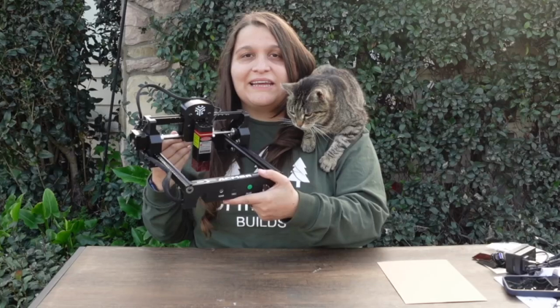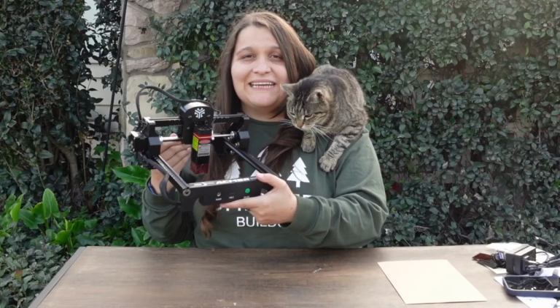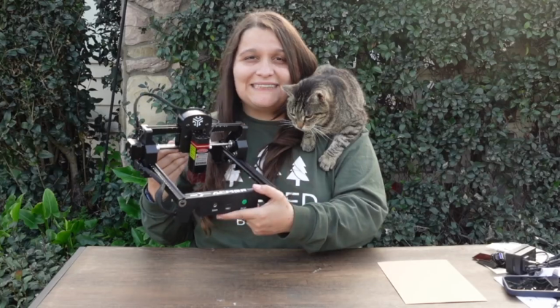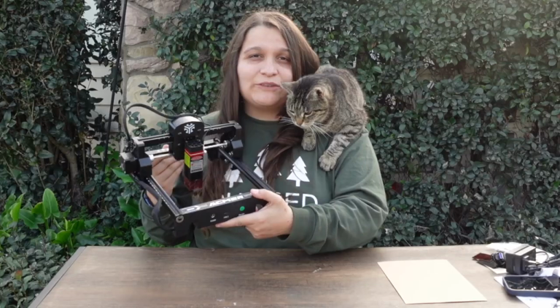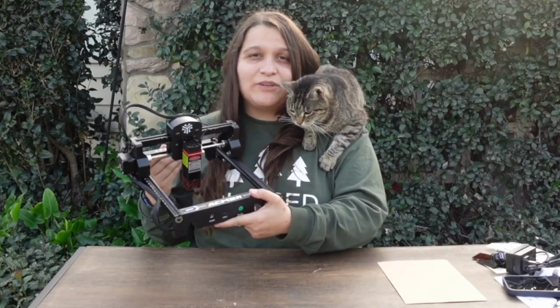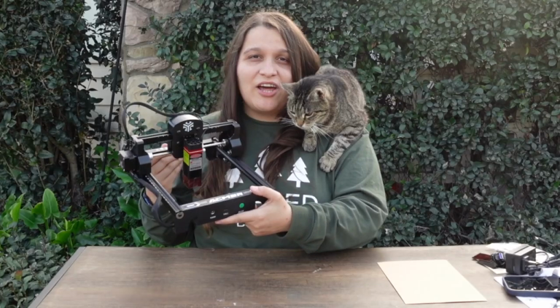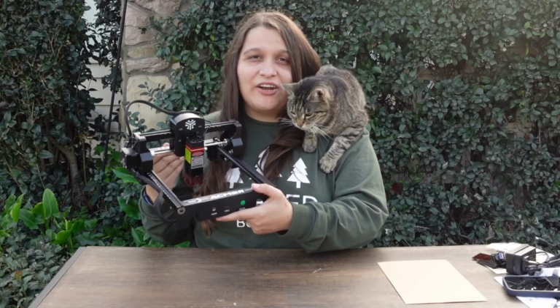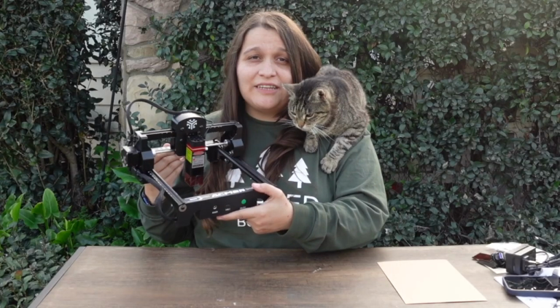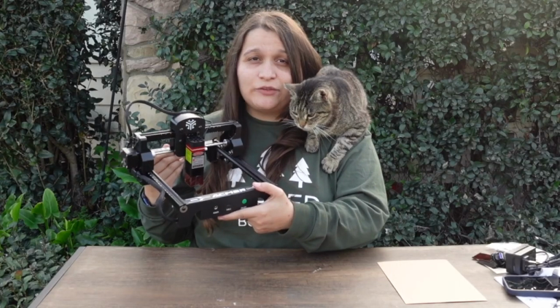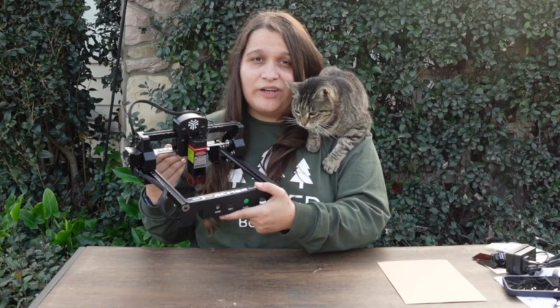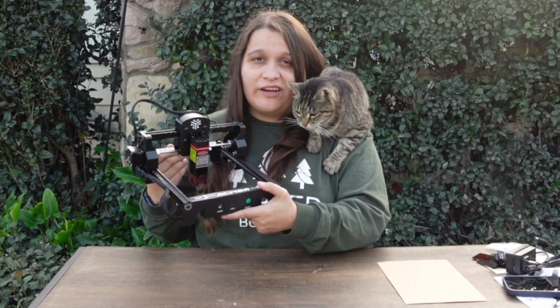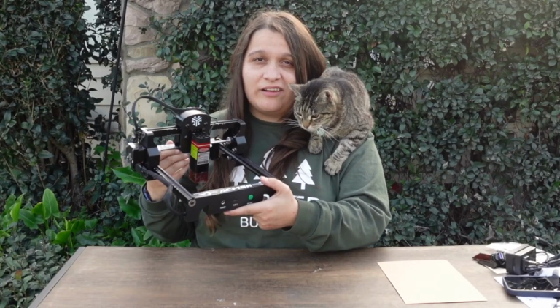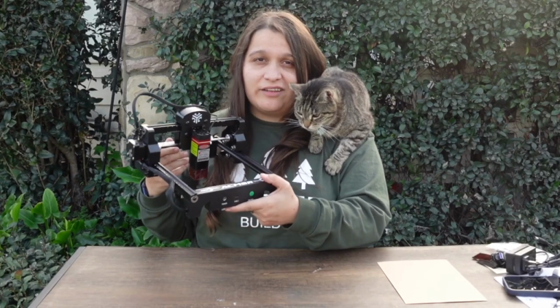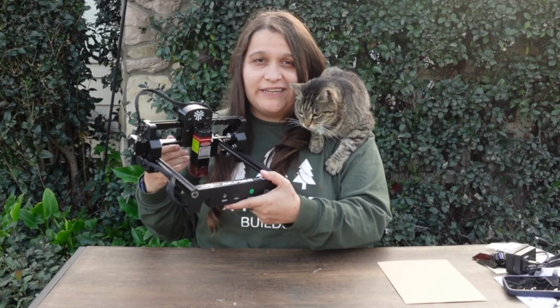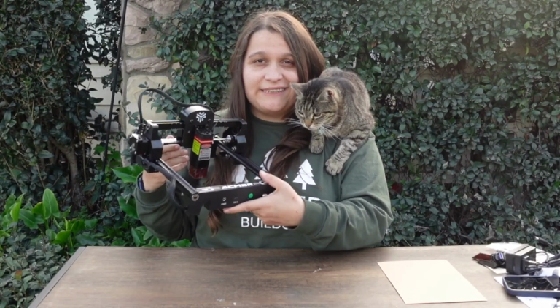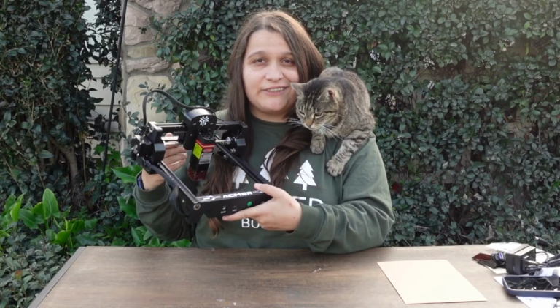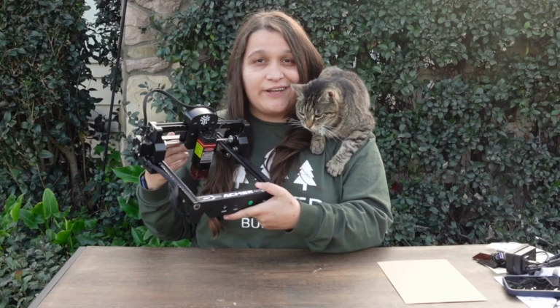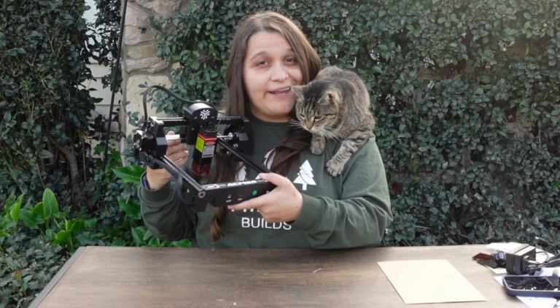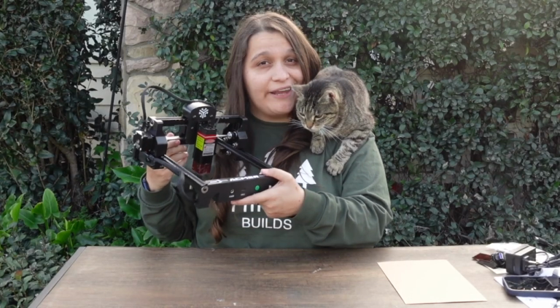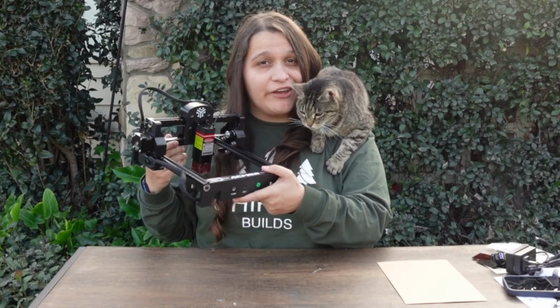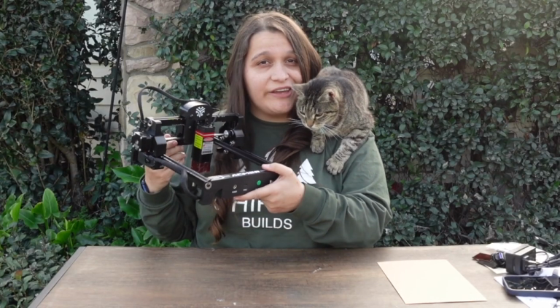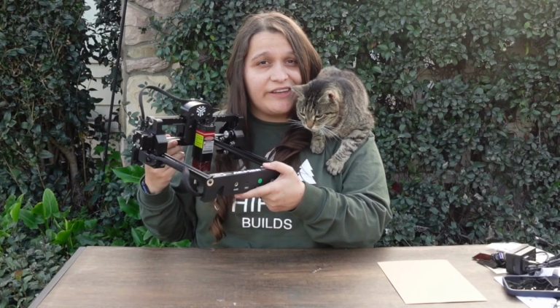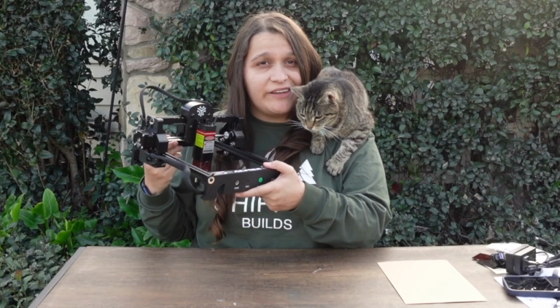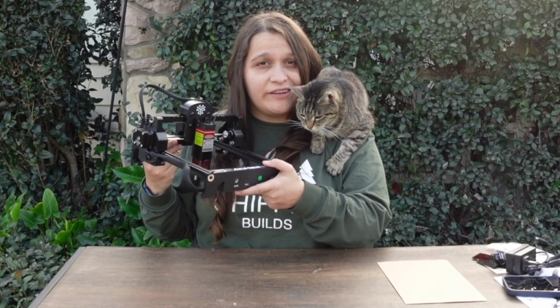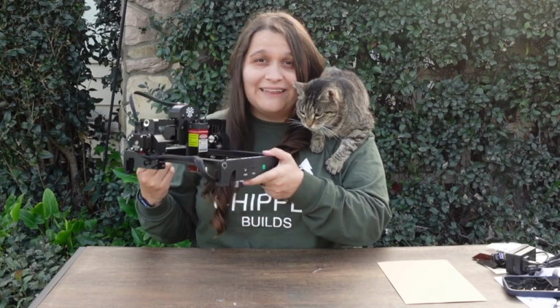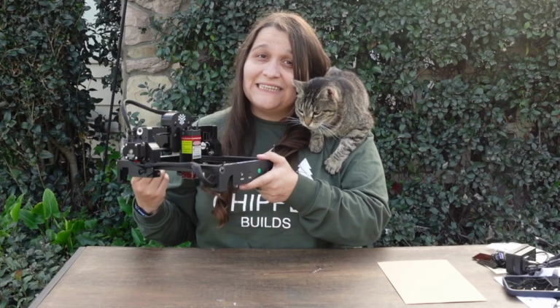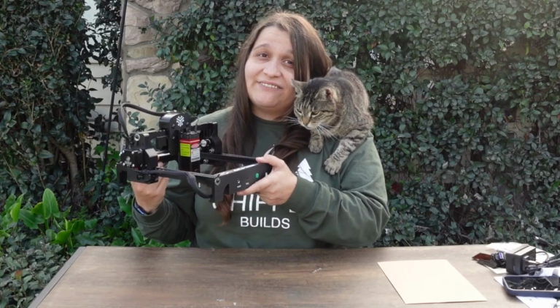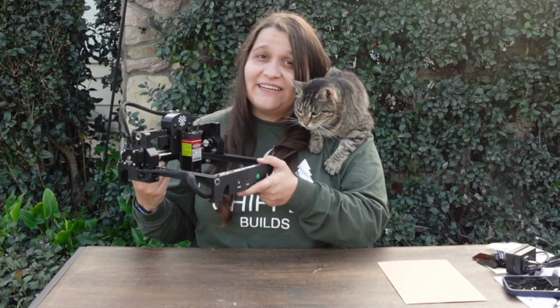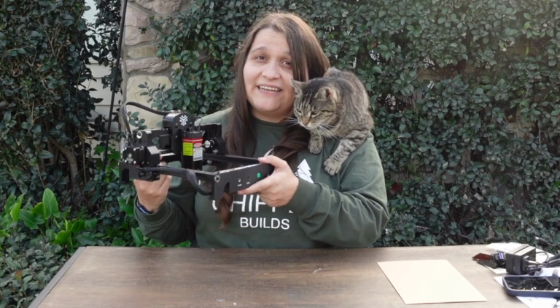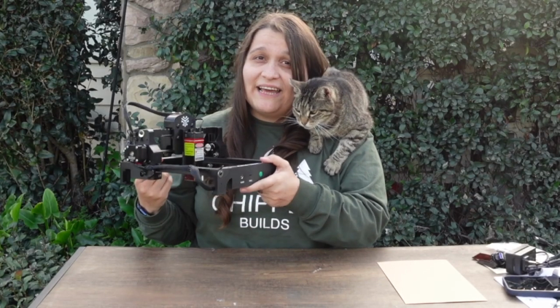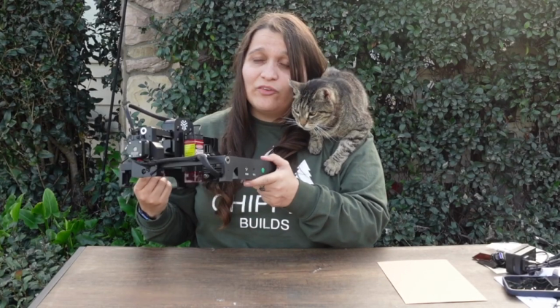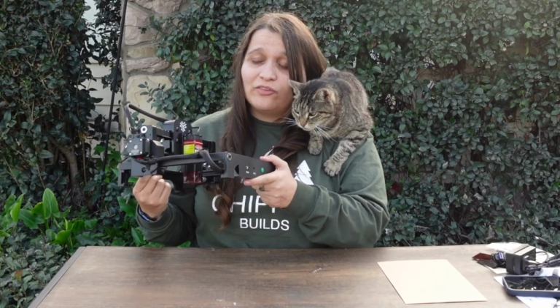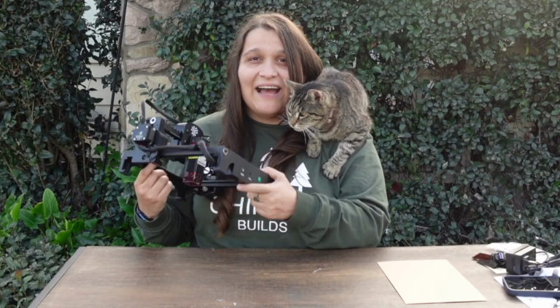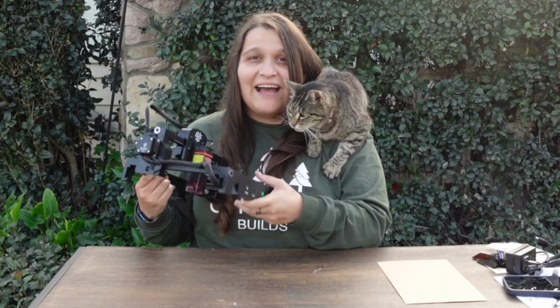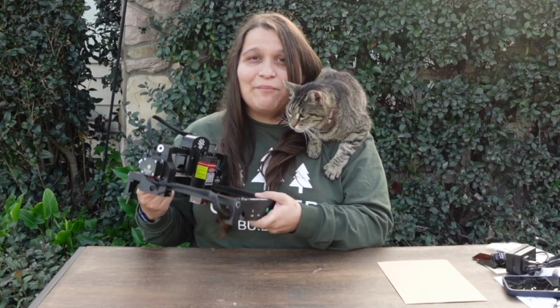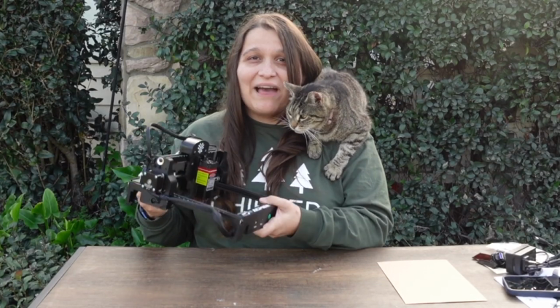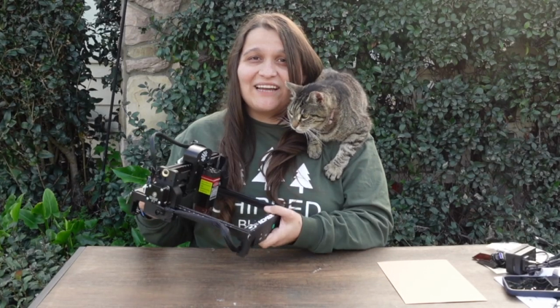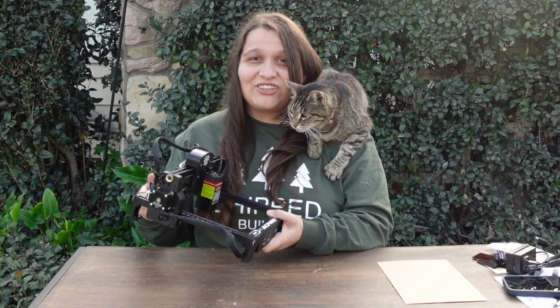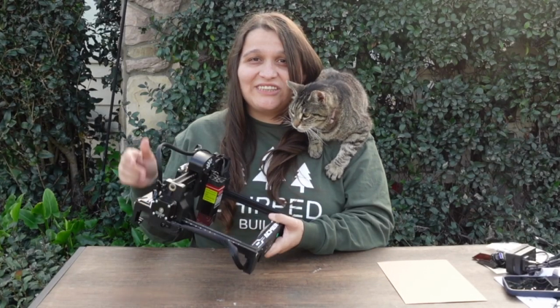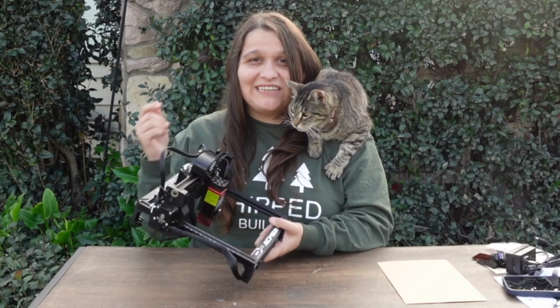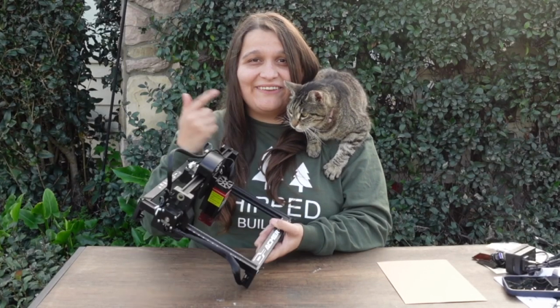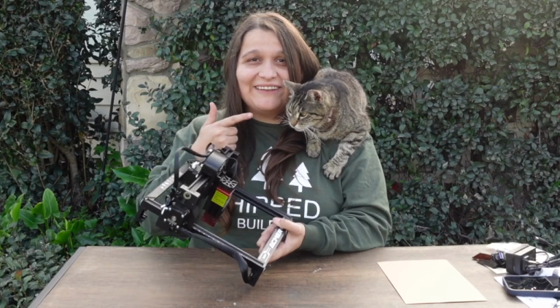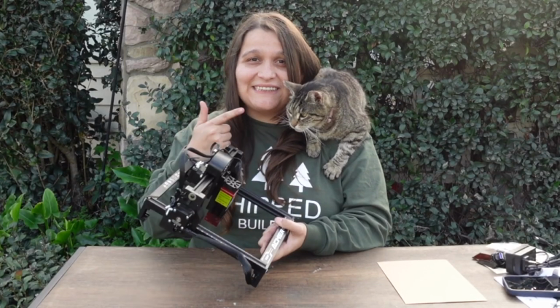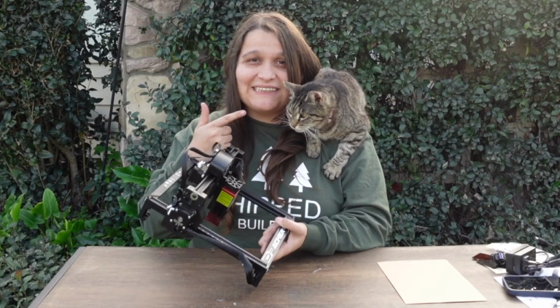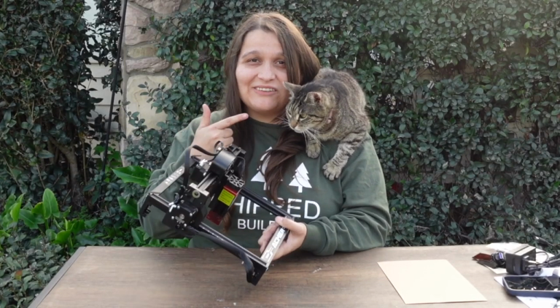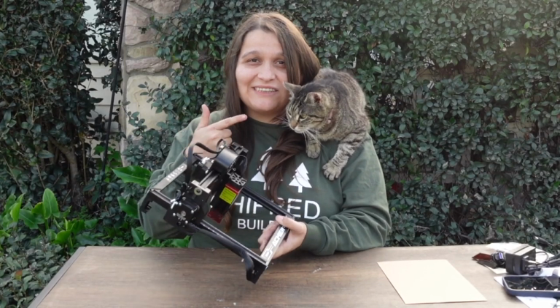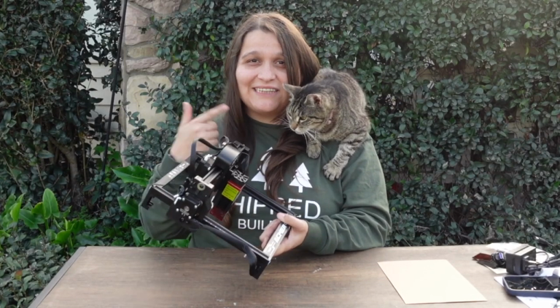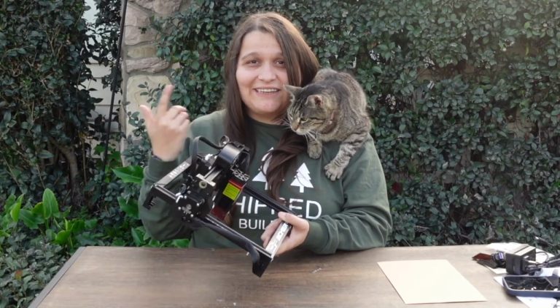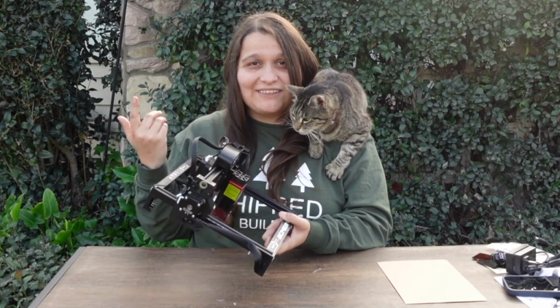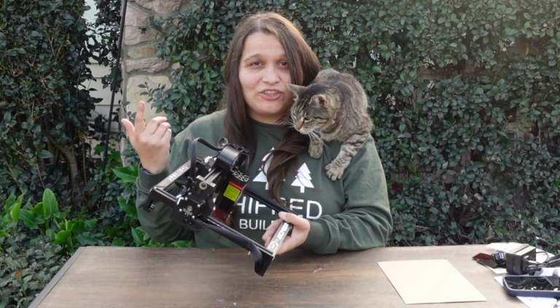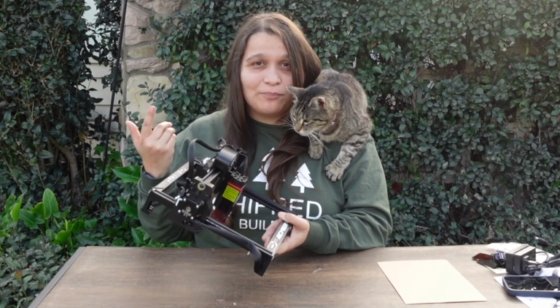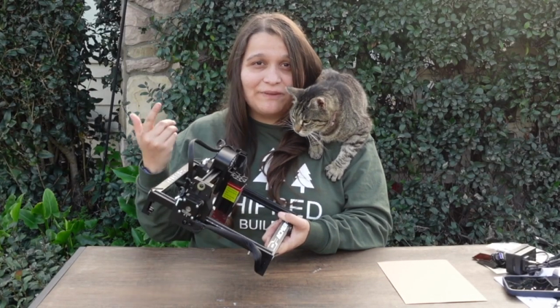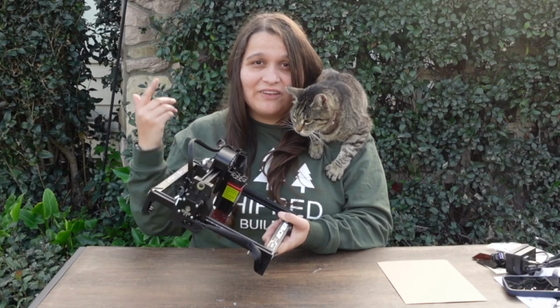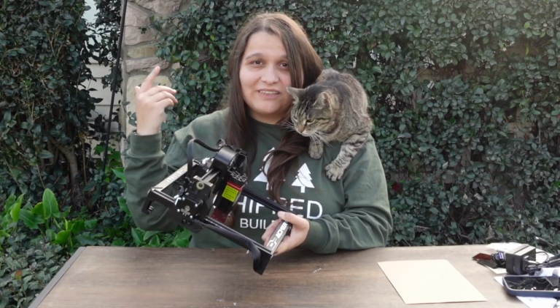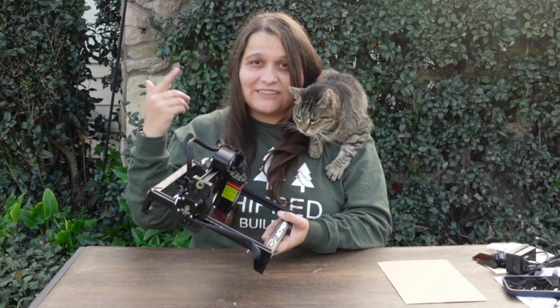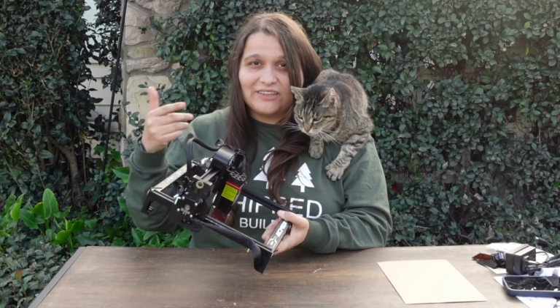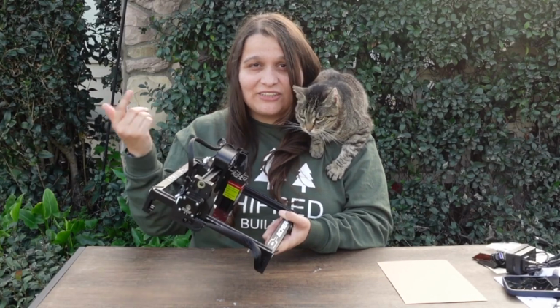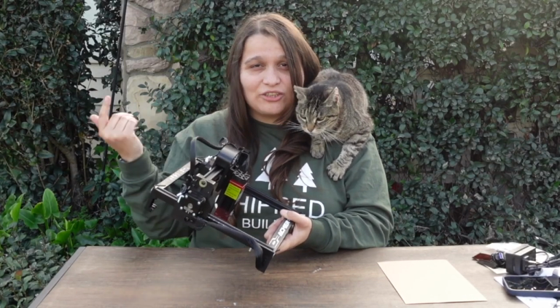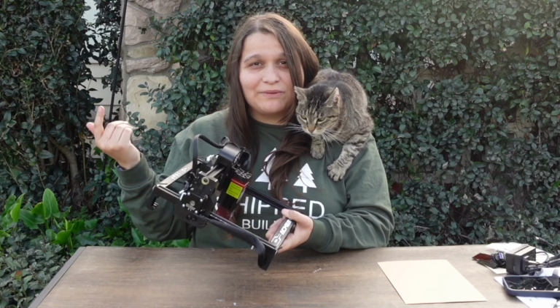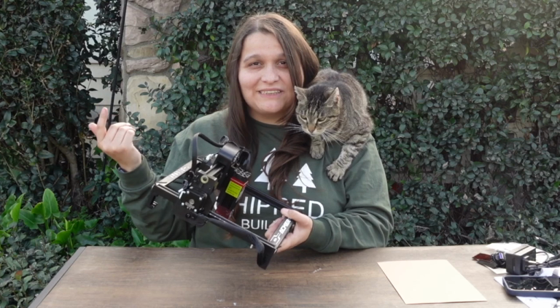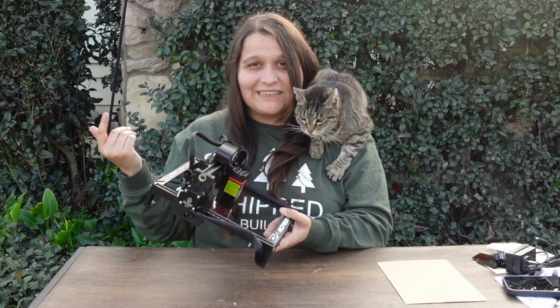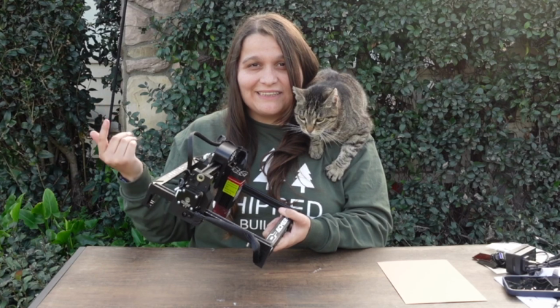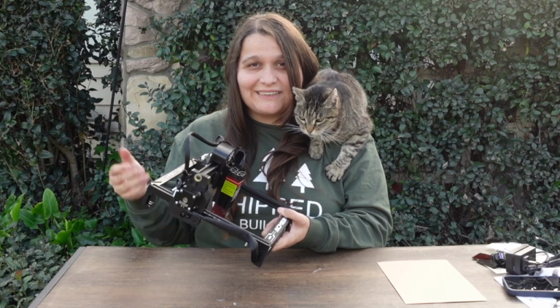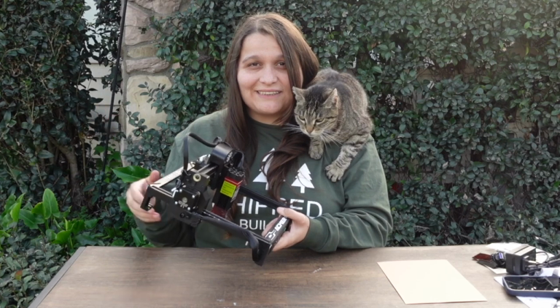Is this $120 laser any good? I'm Ashley and this is Elsa and this is Chibuild, so let's jump into this.